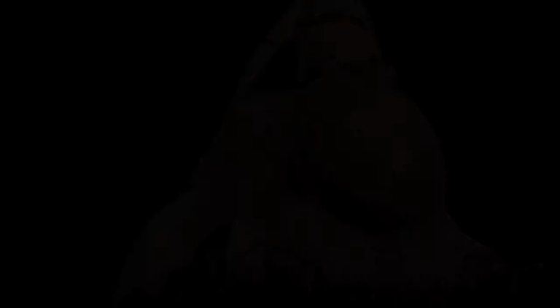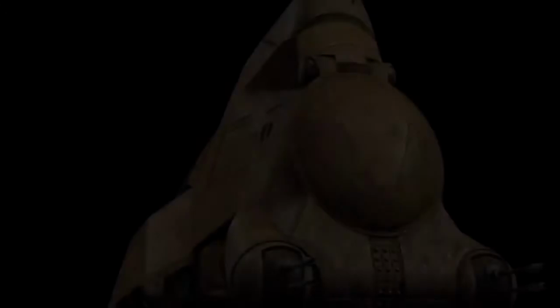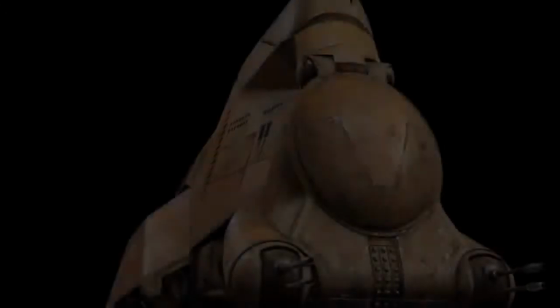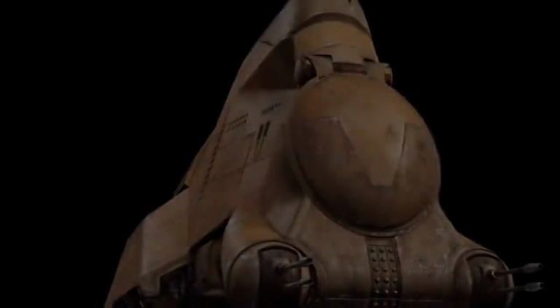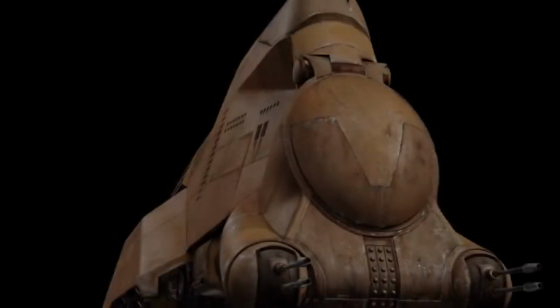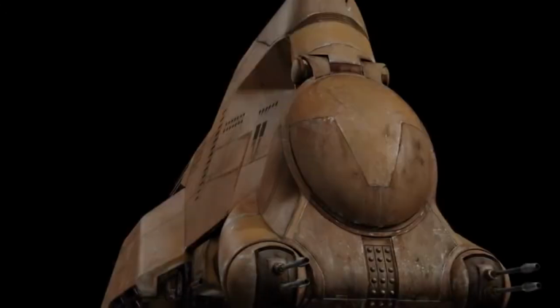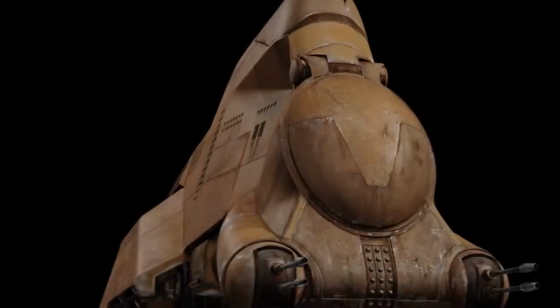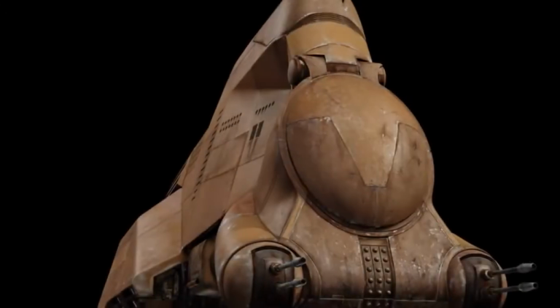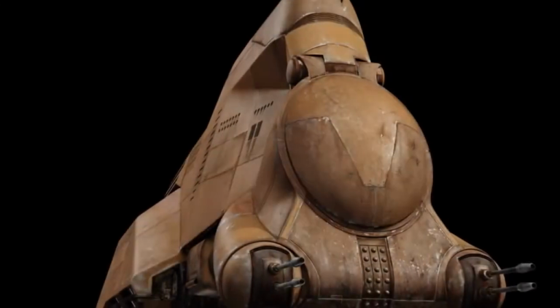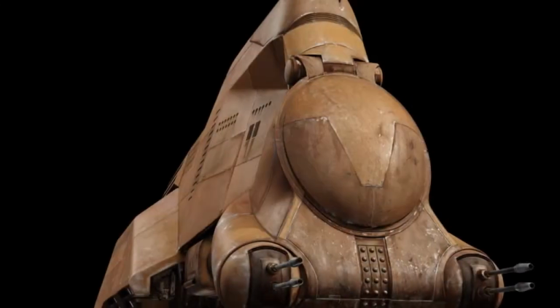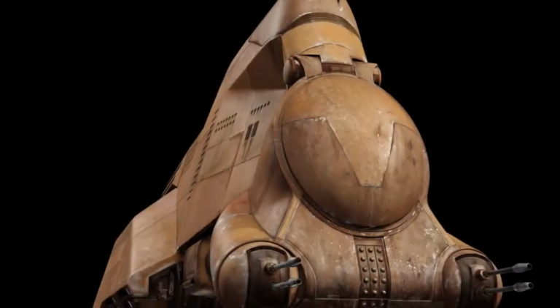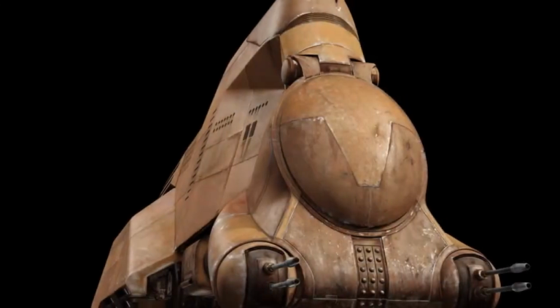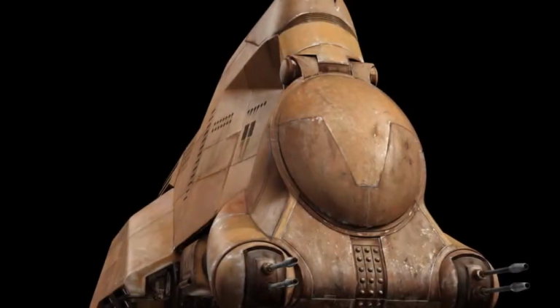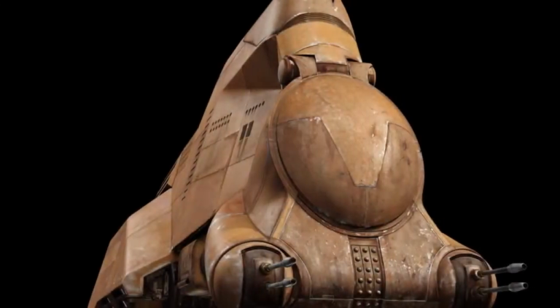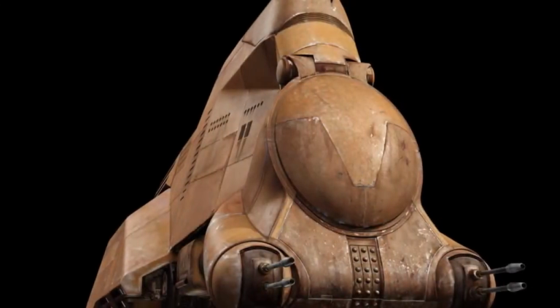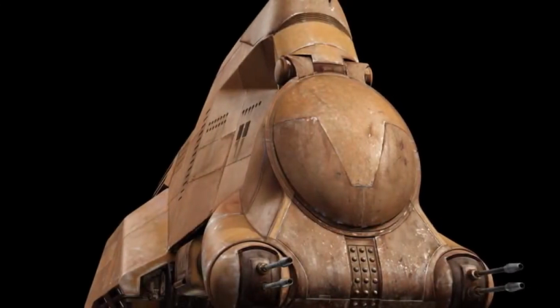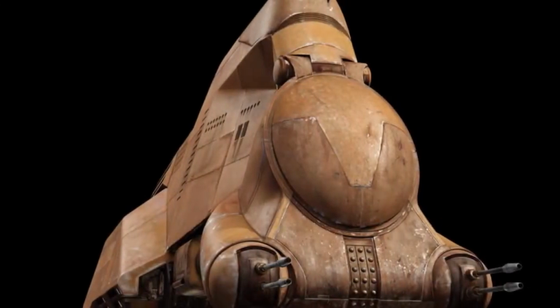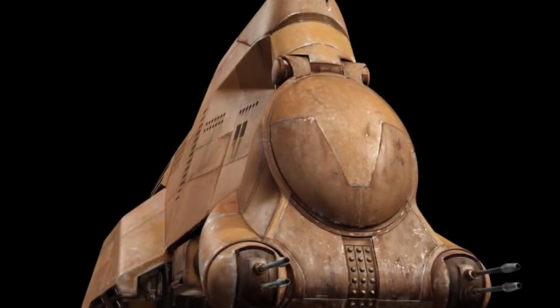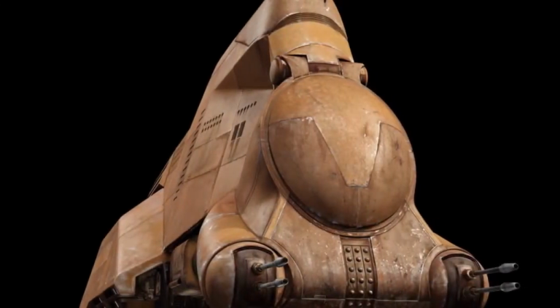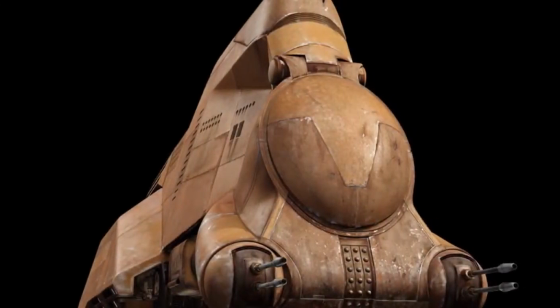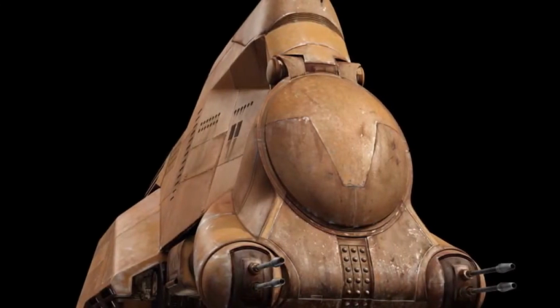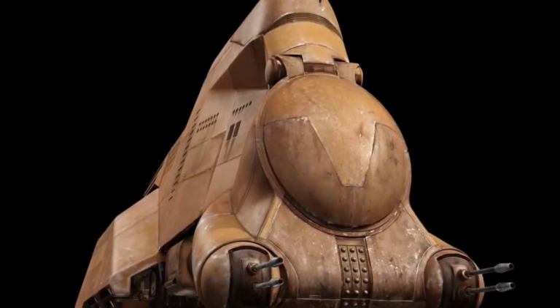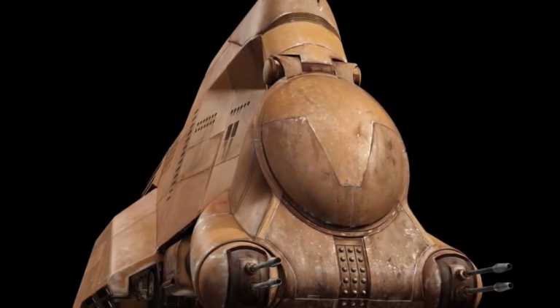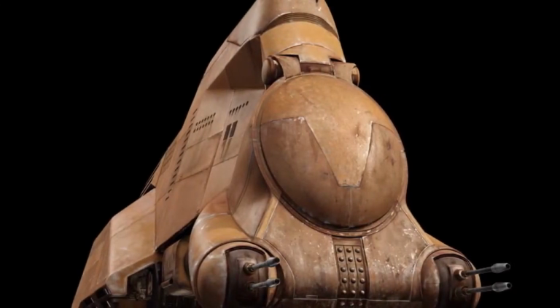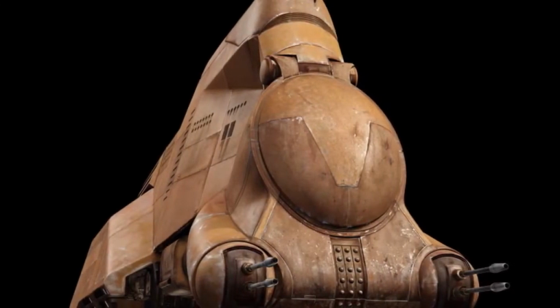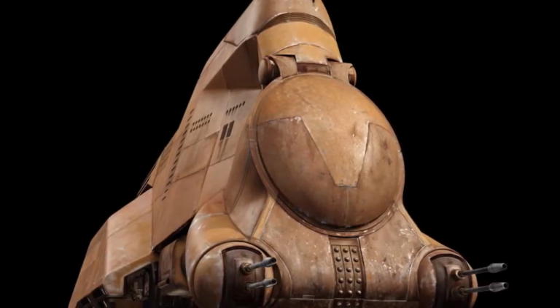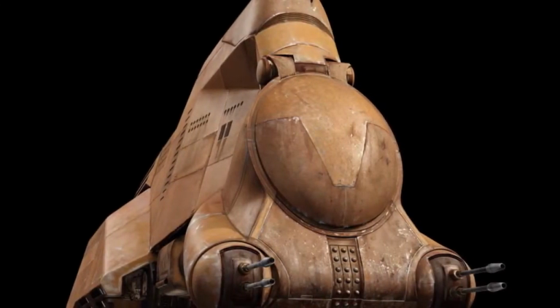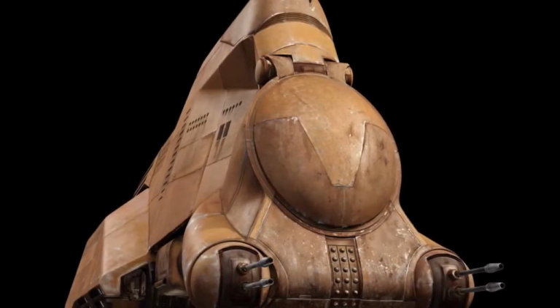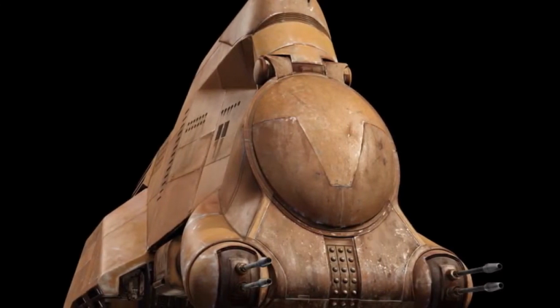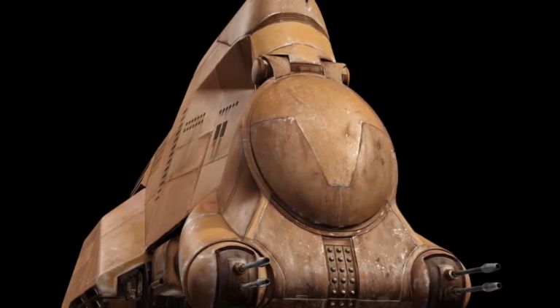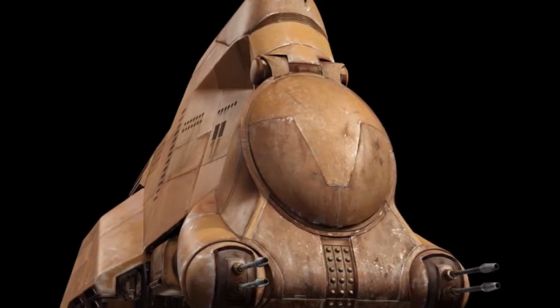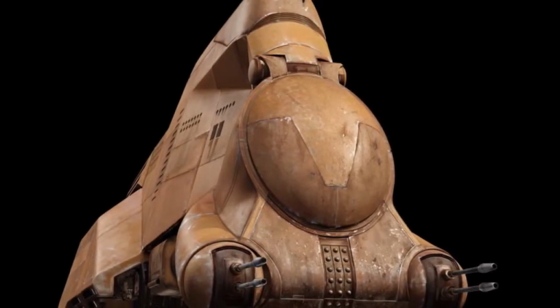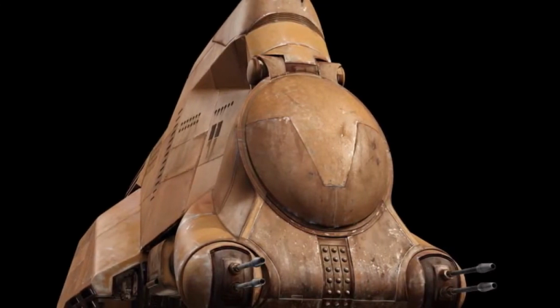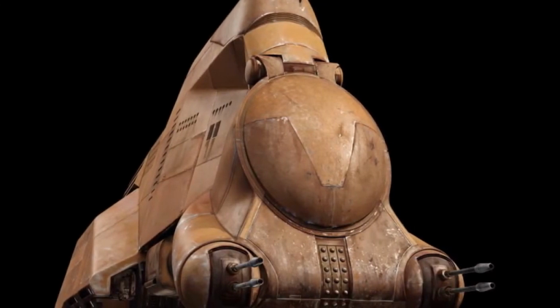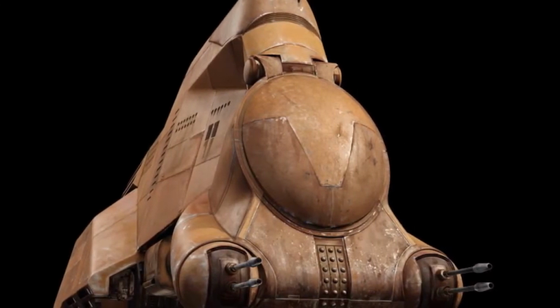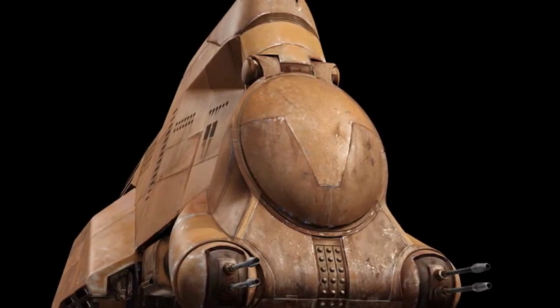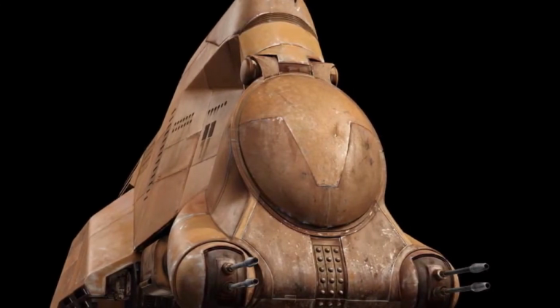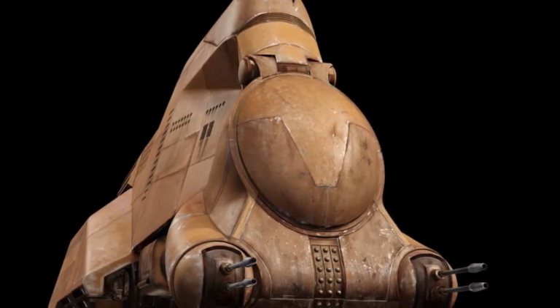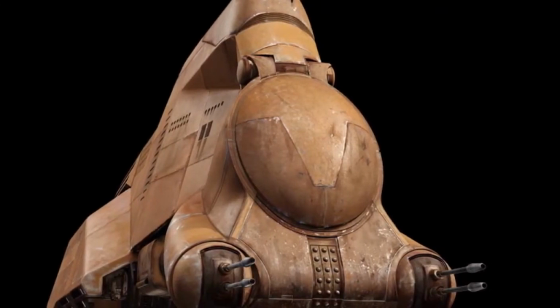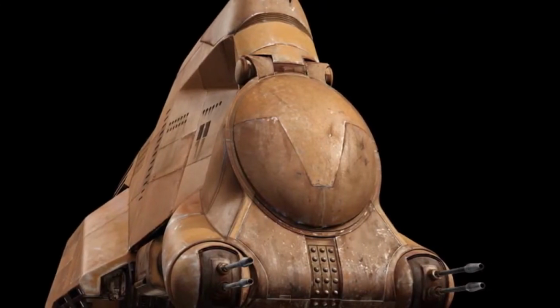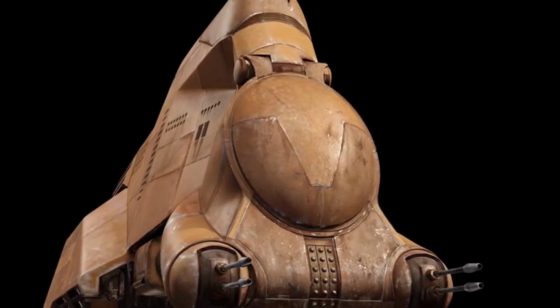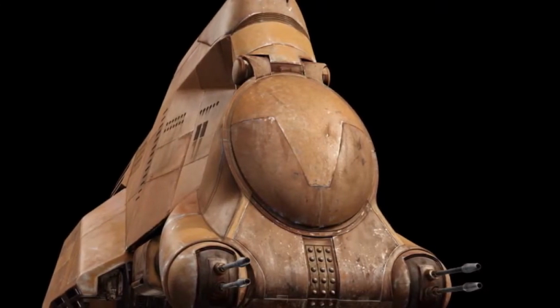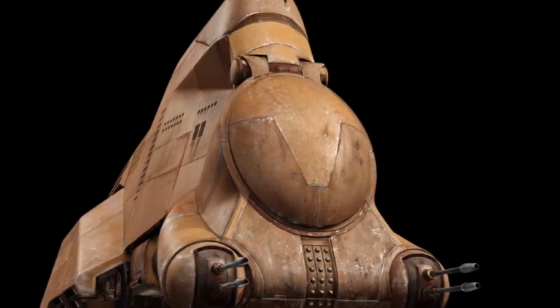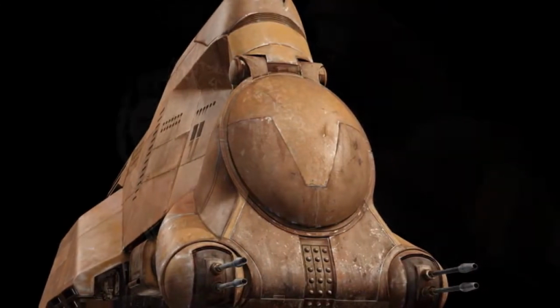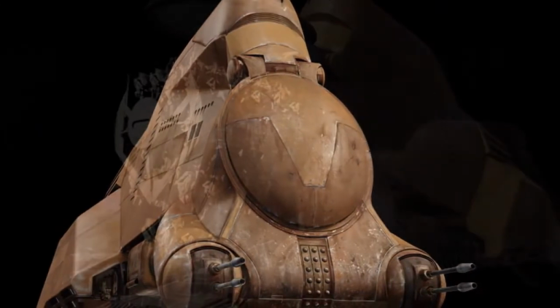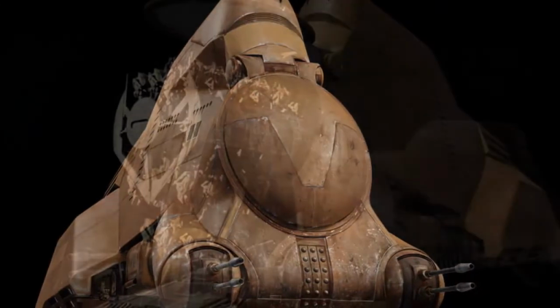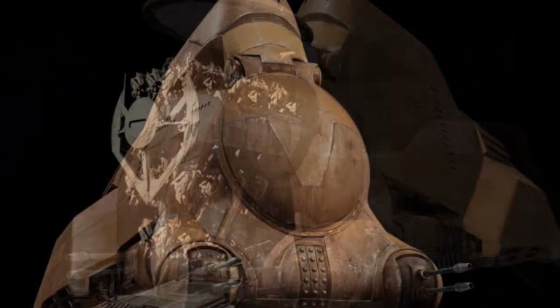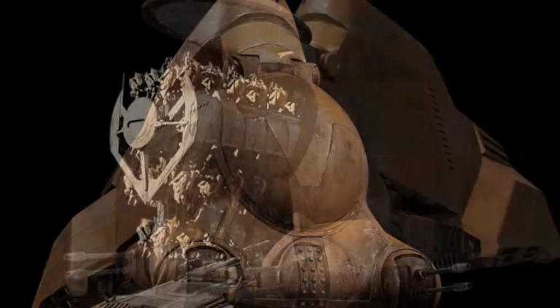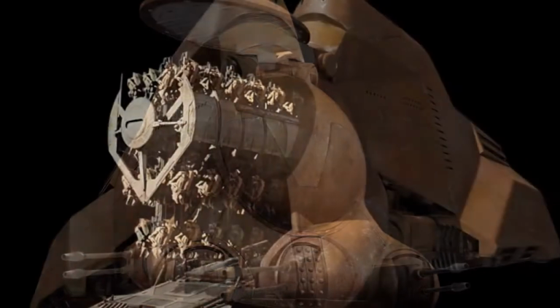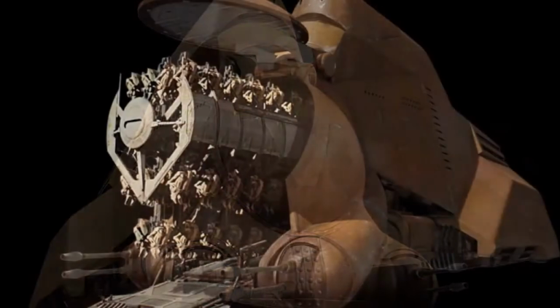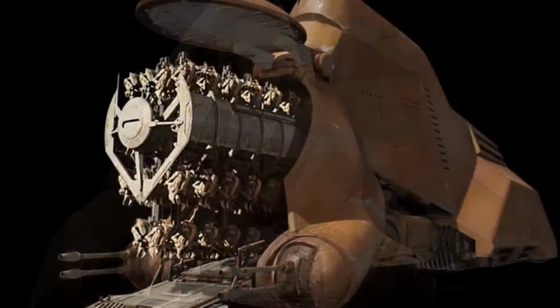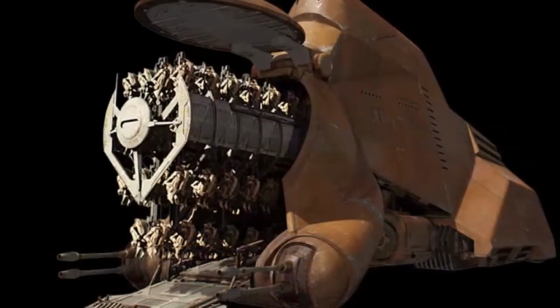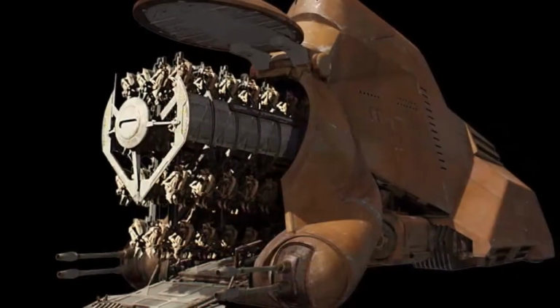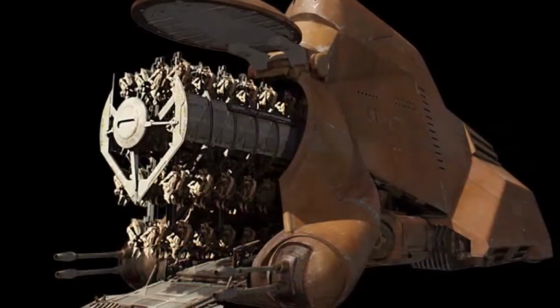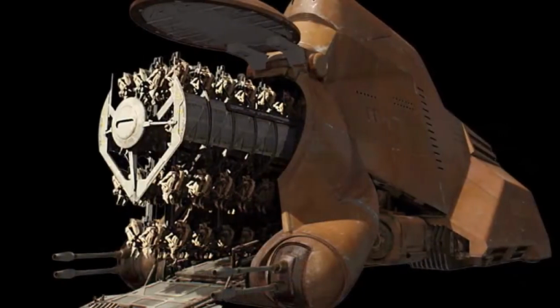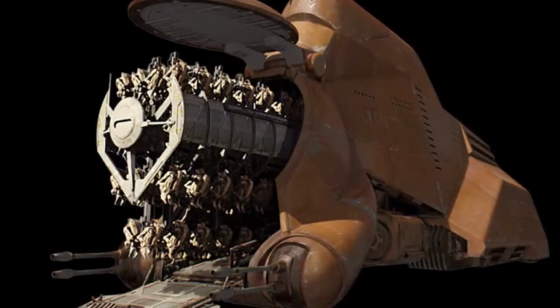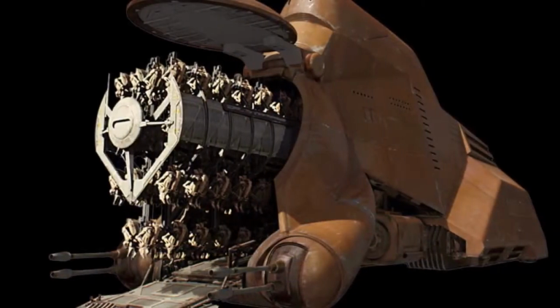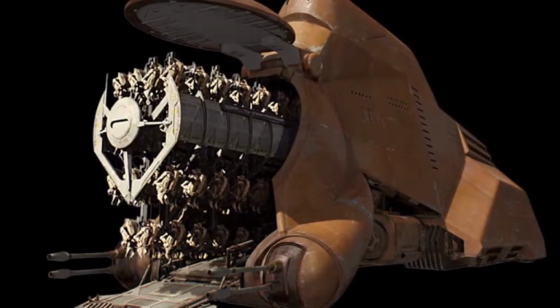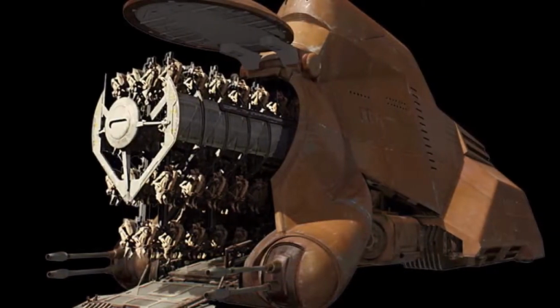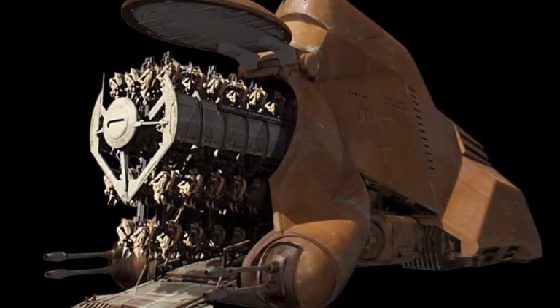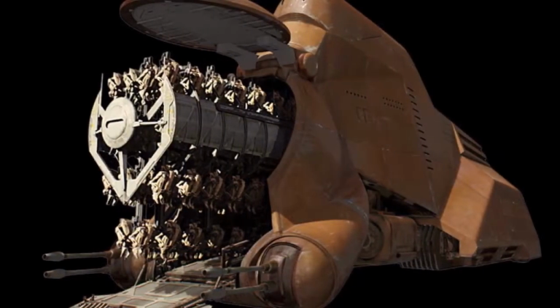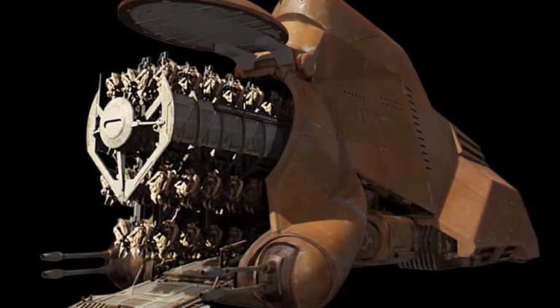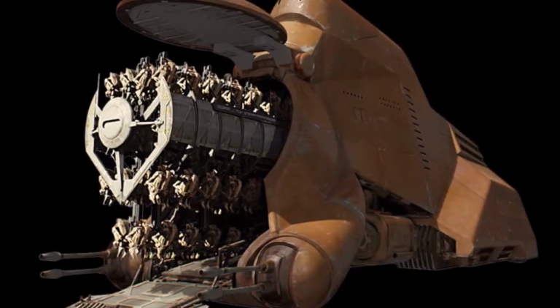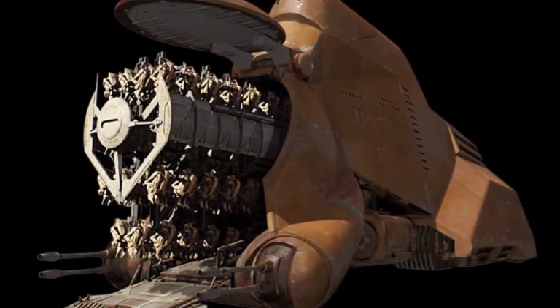Hello everyone, welcome to another episode of Star Wars Lore, and in this episode I'm going to be featuring the Trade Federation's multi-trooper transport.